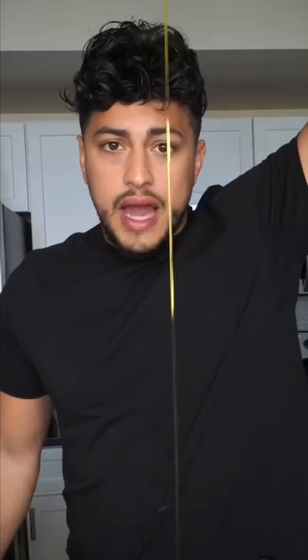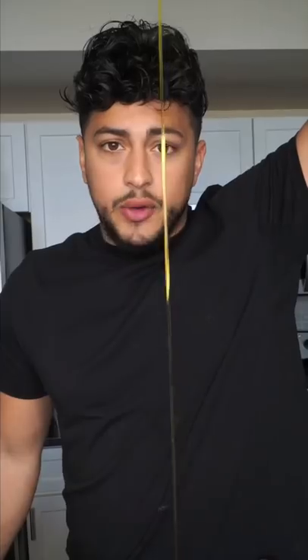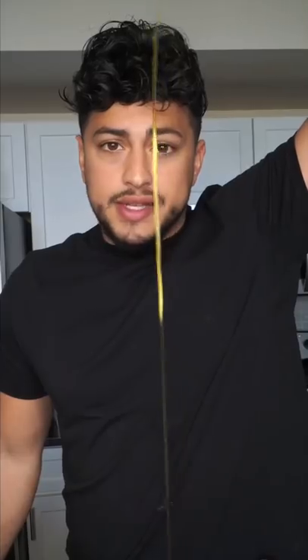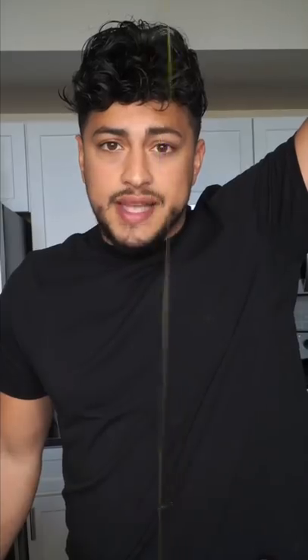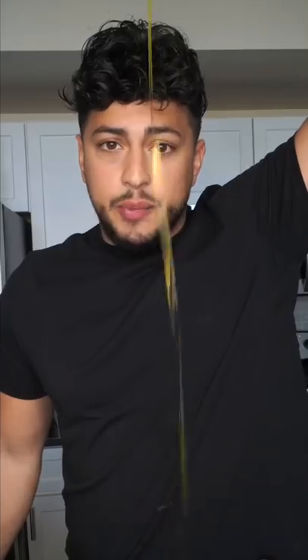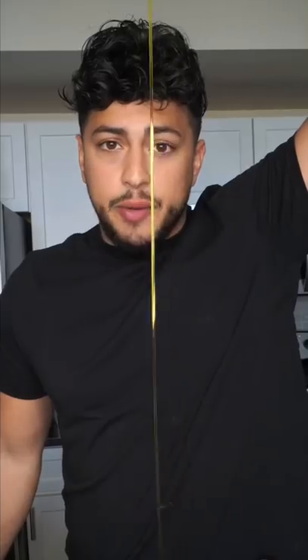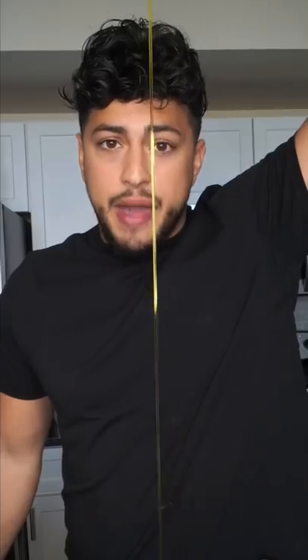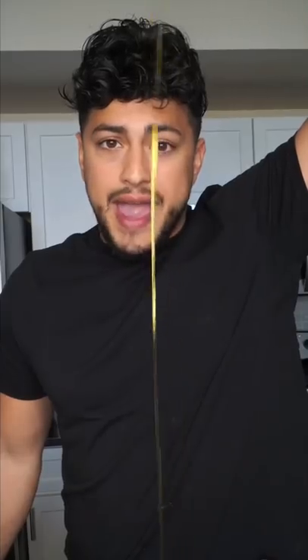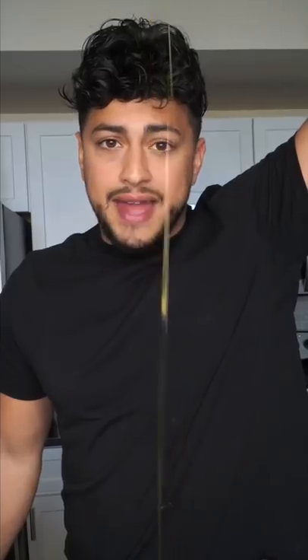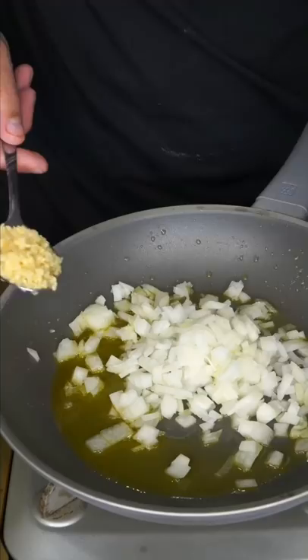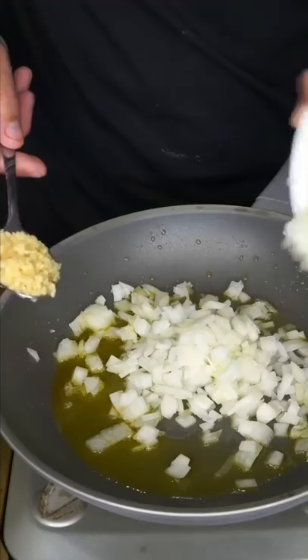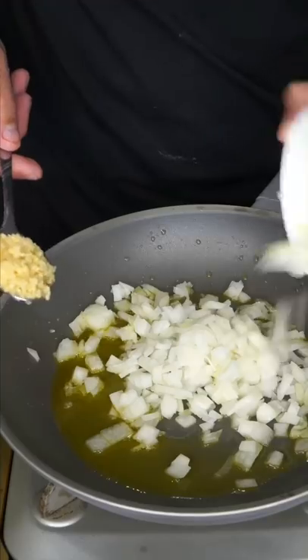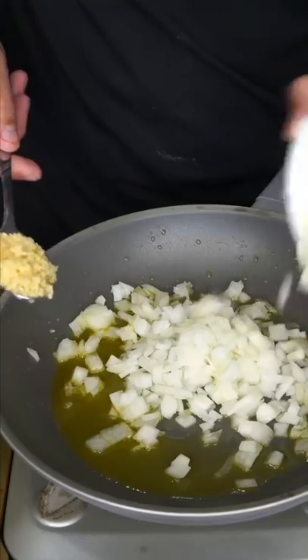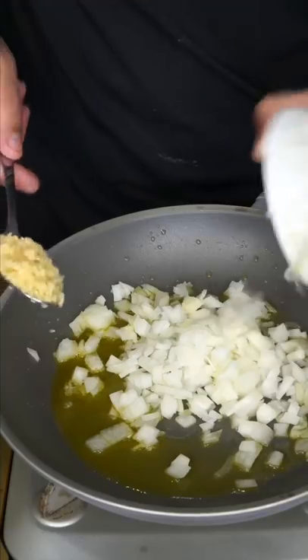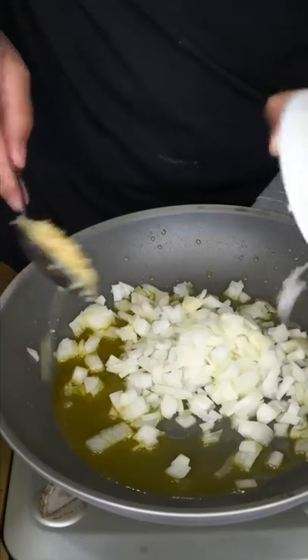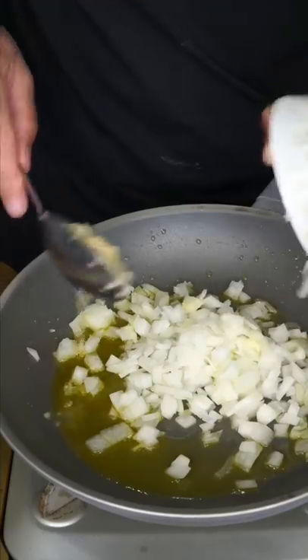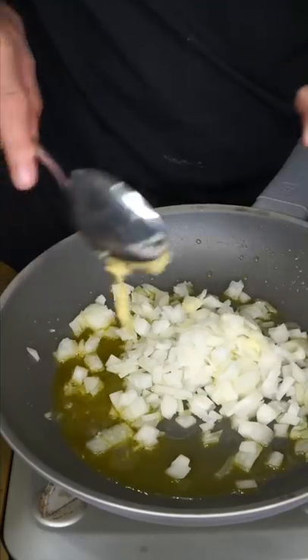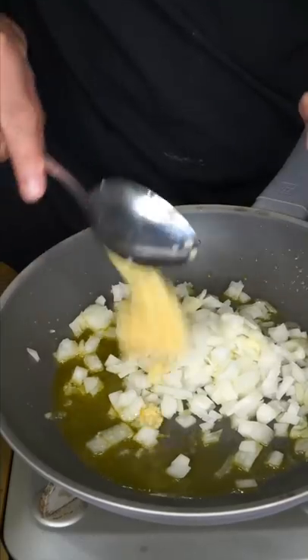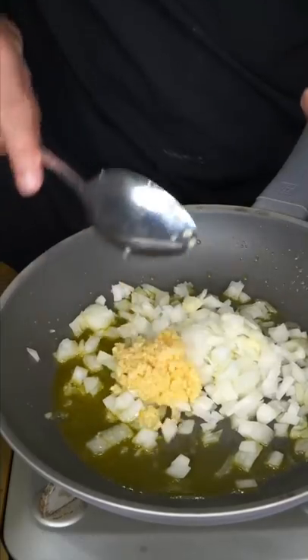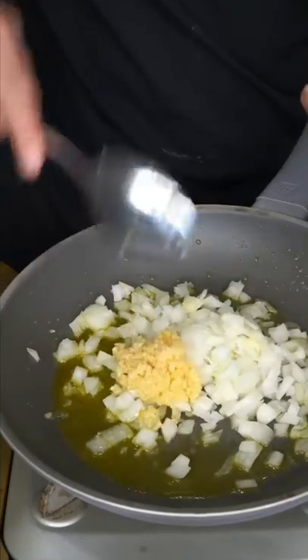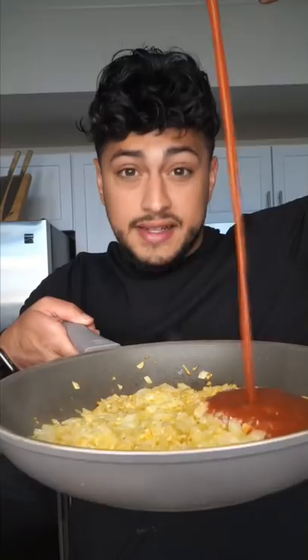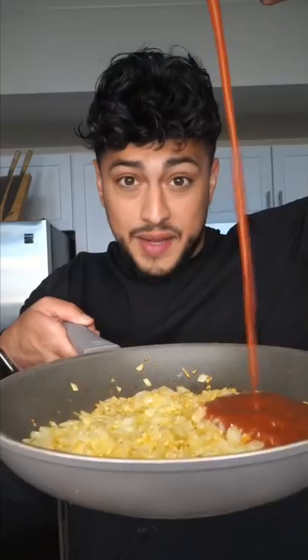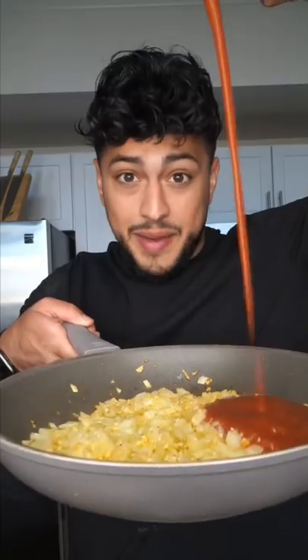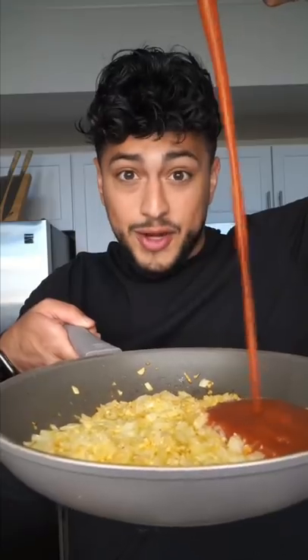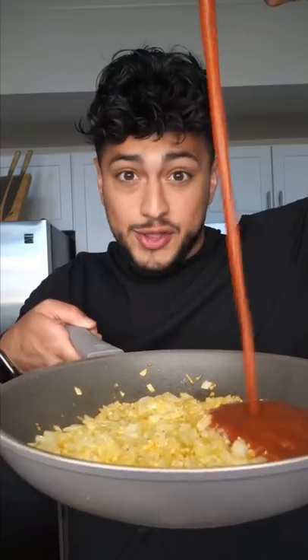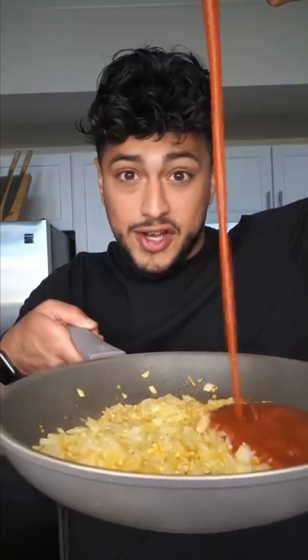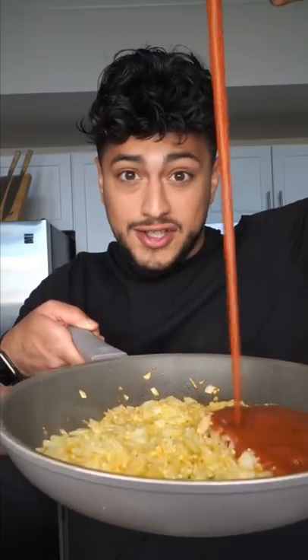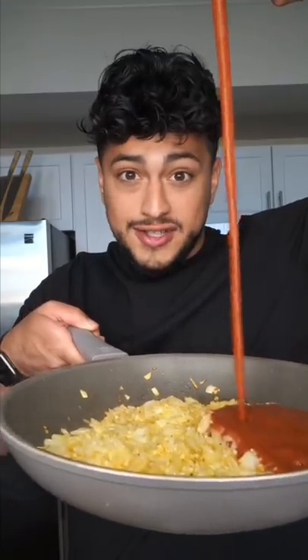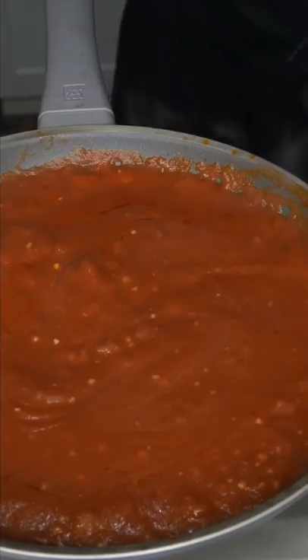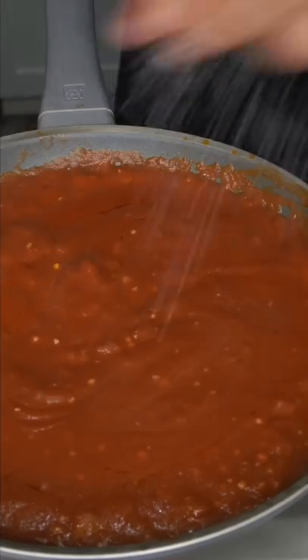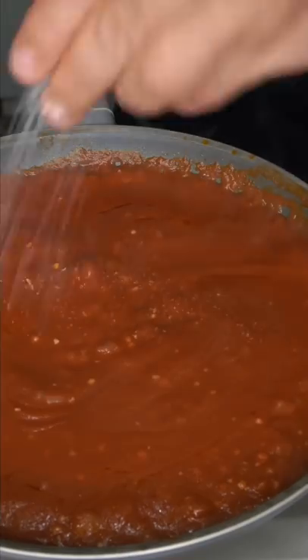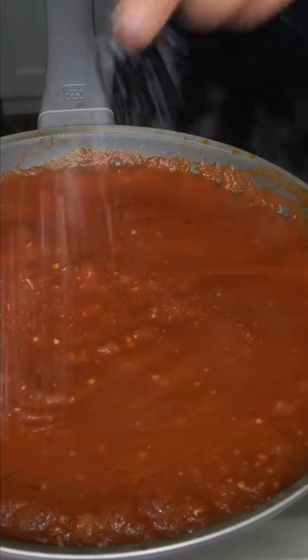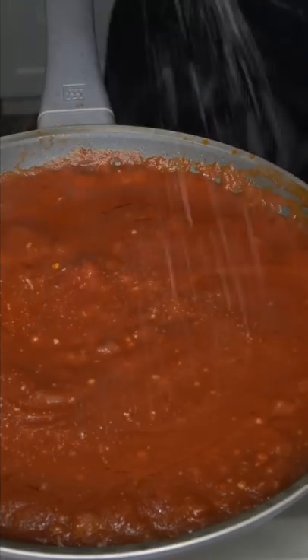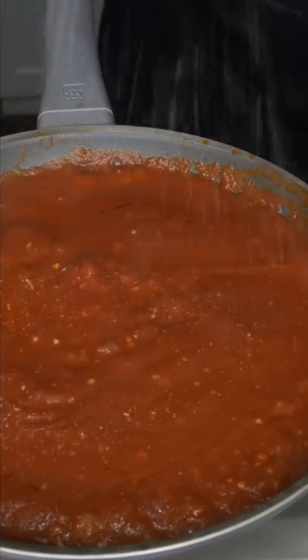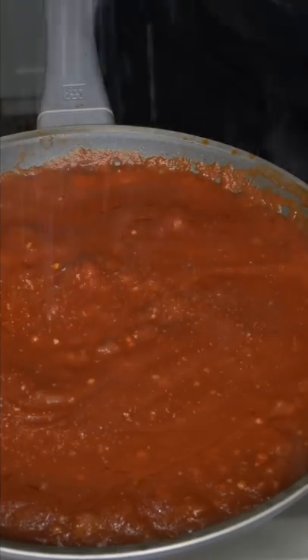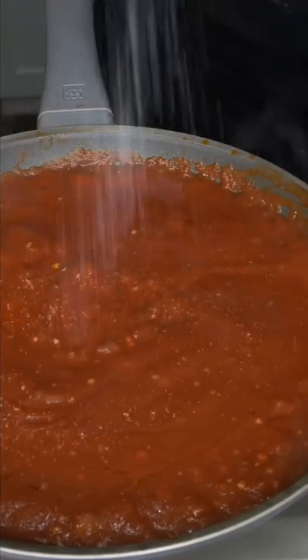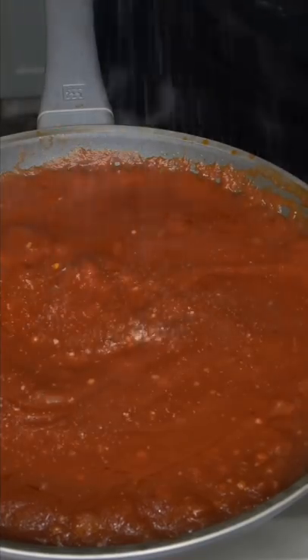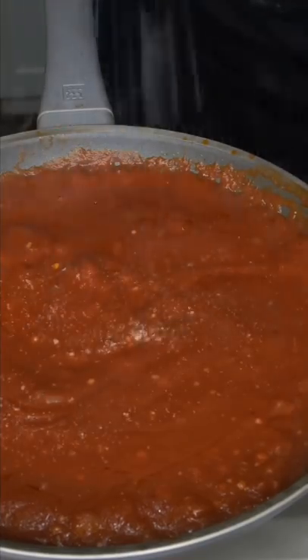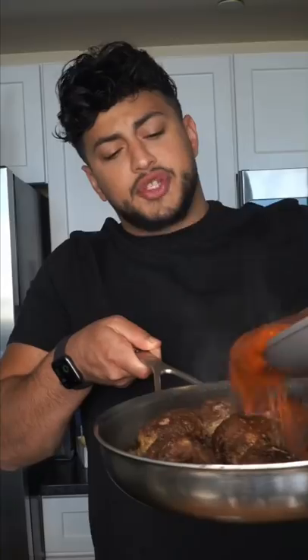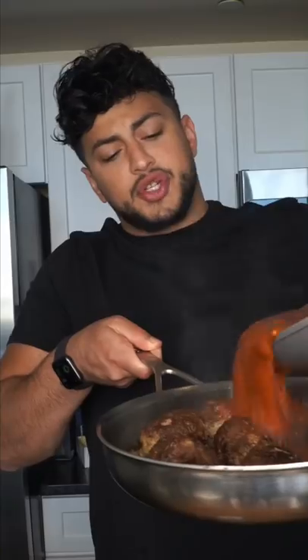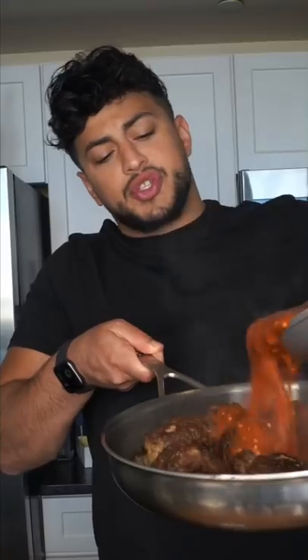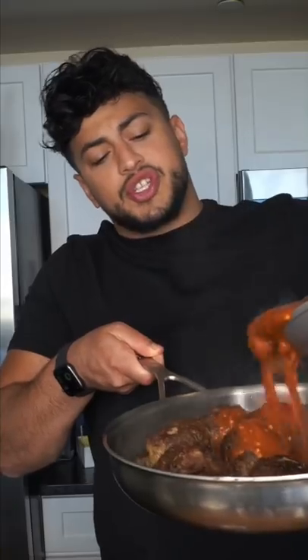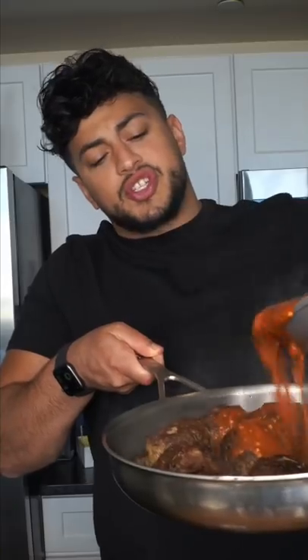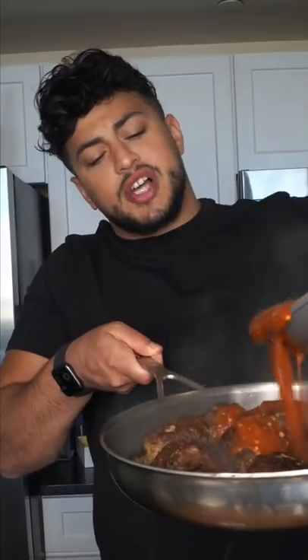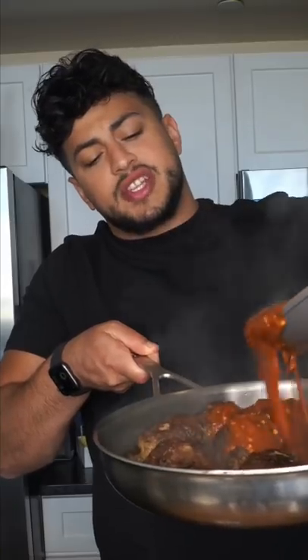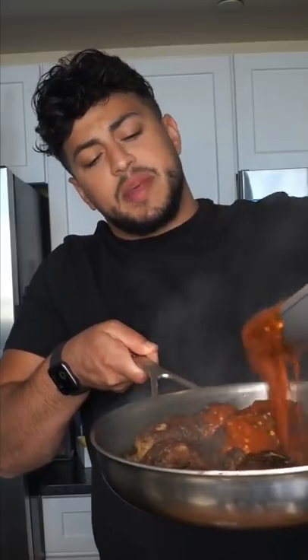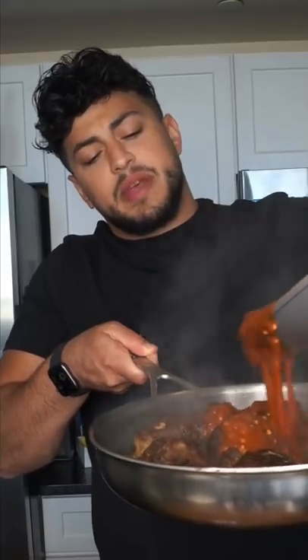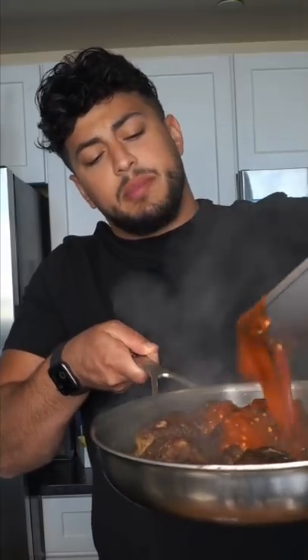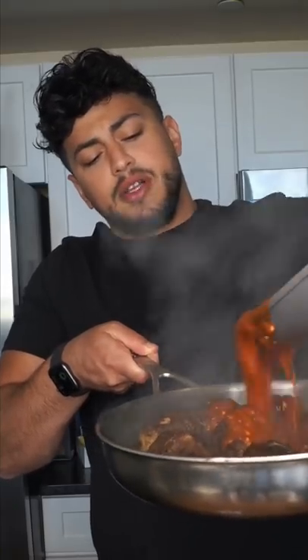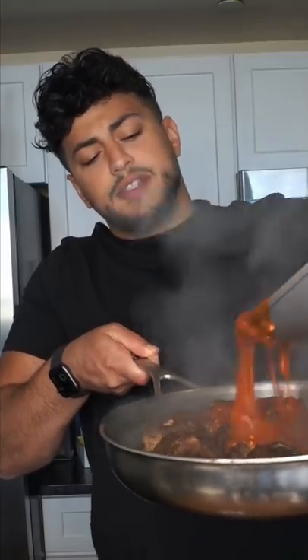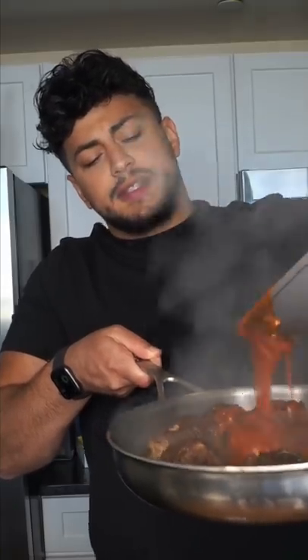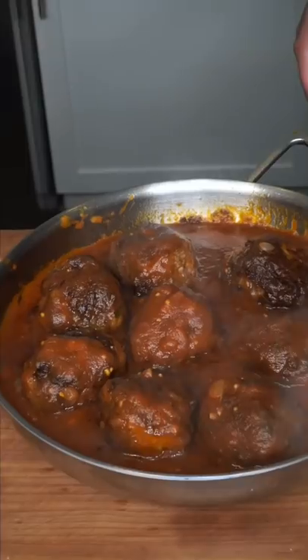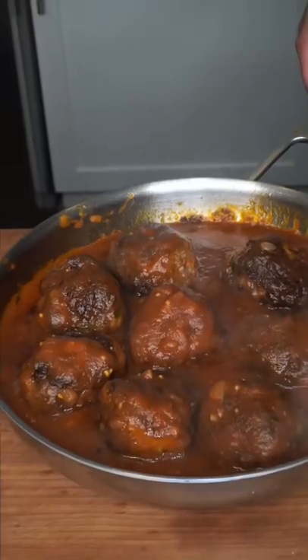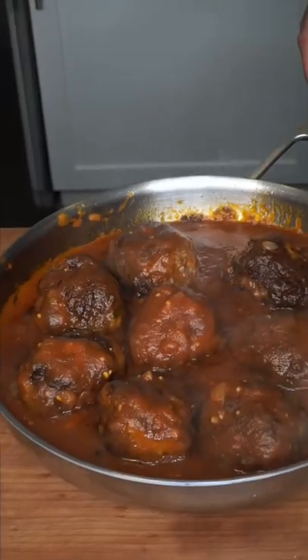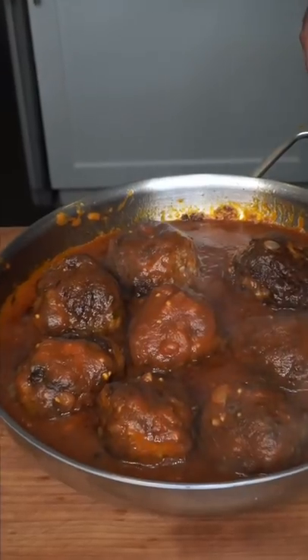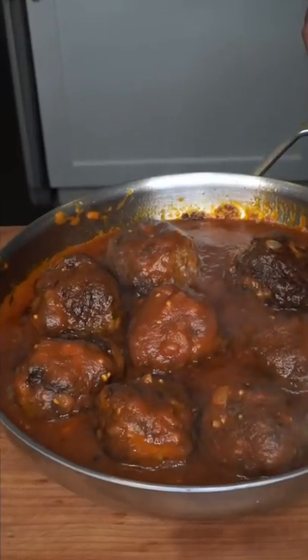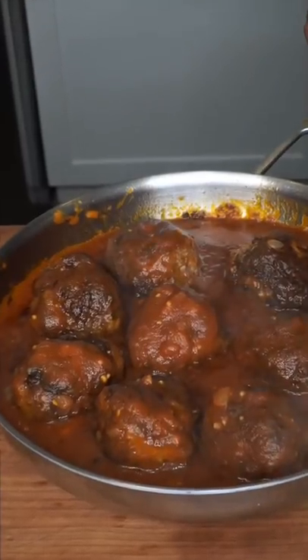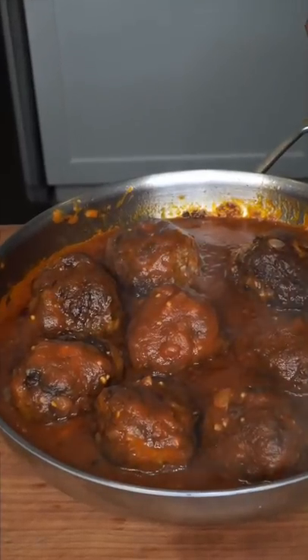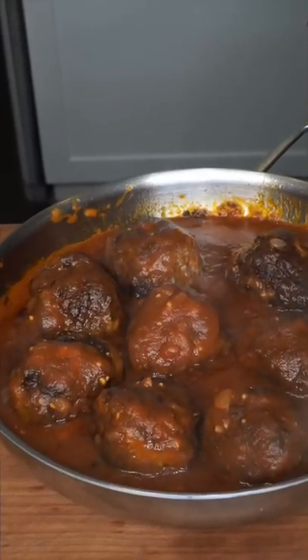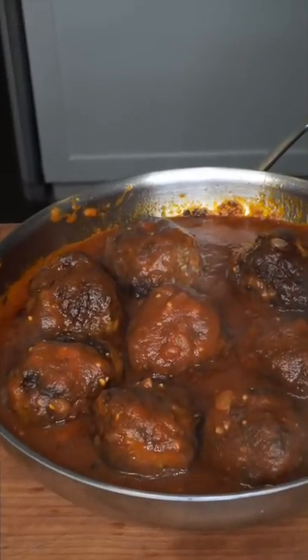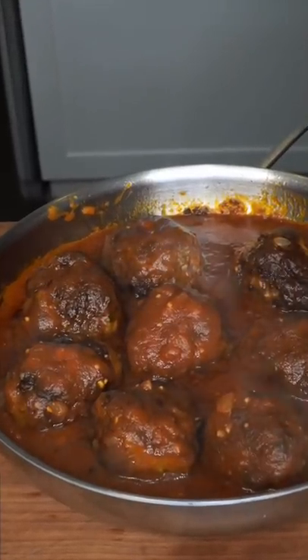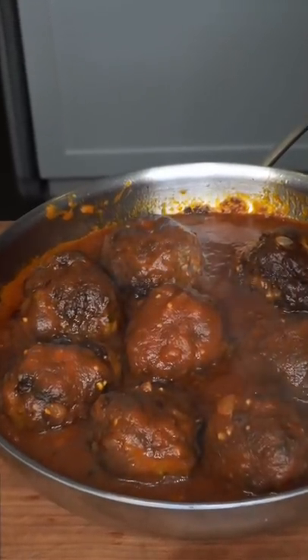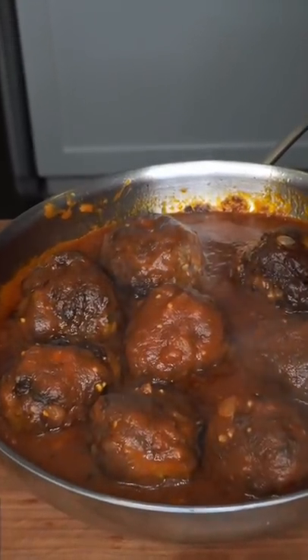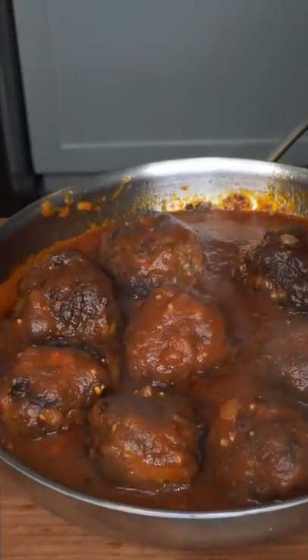Now in a separate pan, lots of onions and garlic. Tomato sauce. Season it and let it simmer. Introduce the sauce to the meatballs and just let them soak up all that sauce.